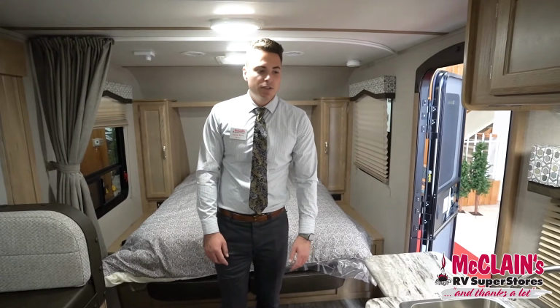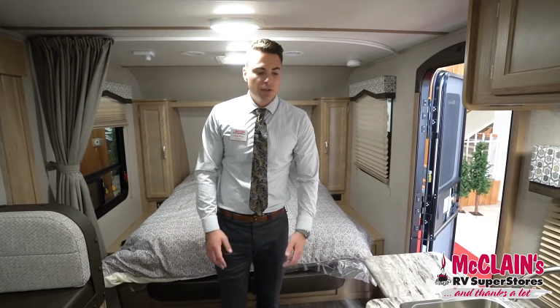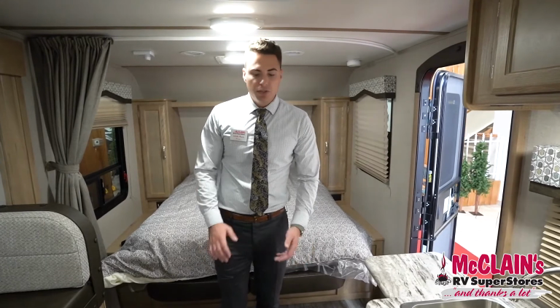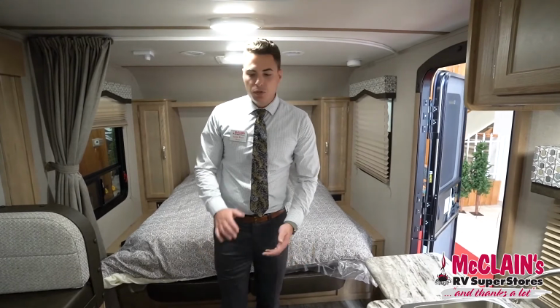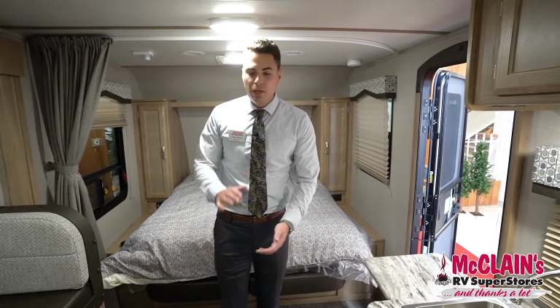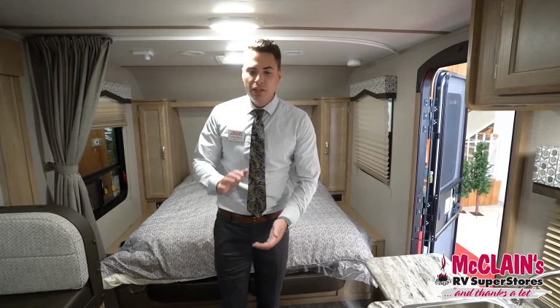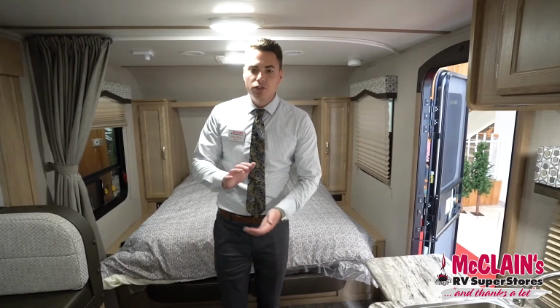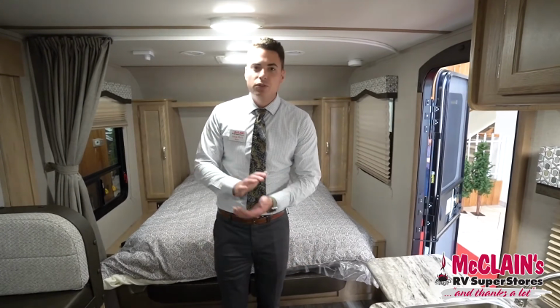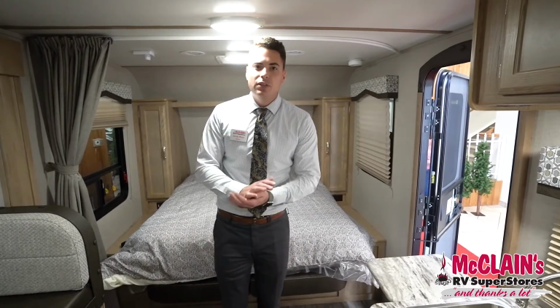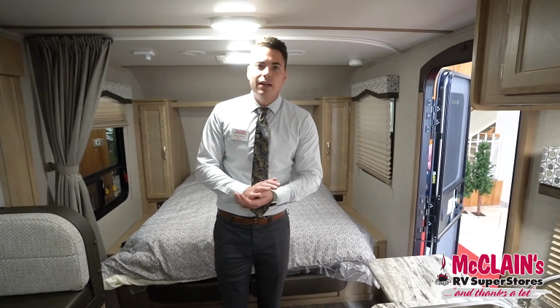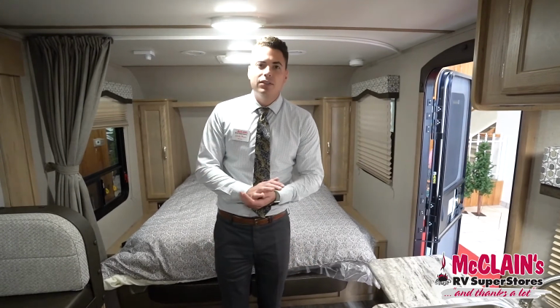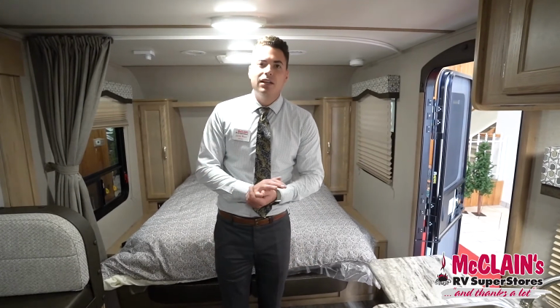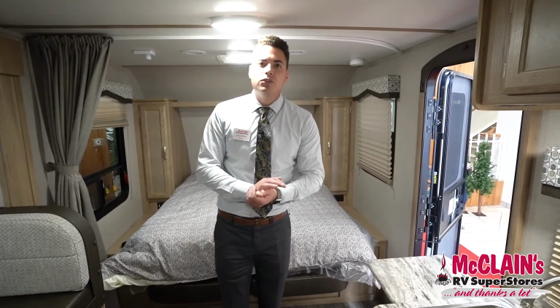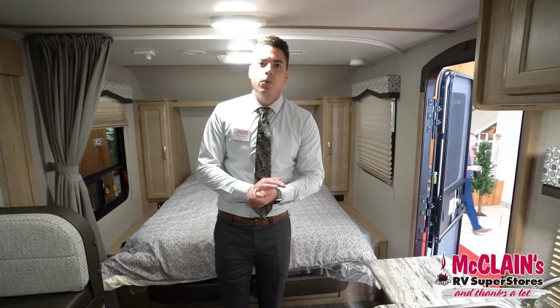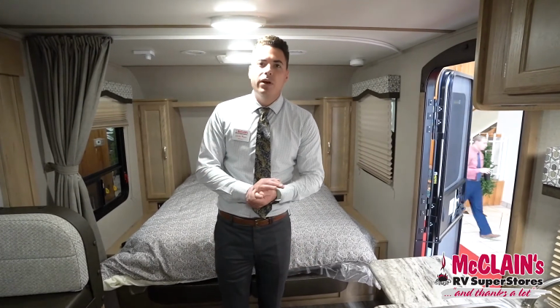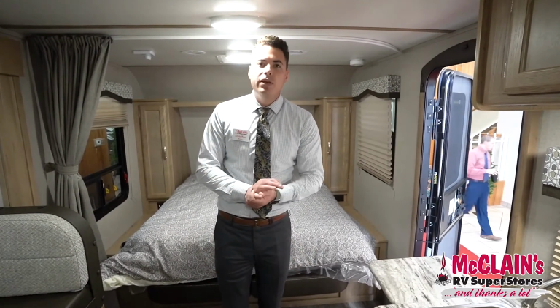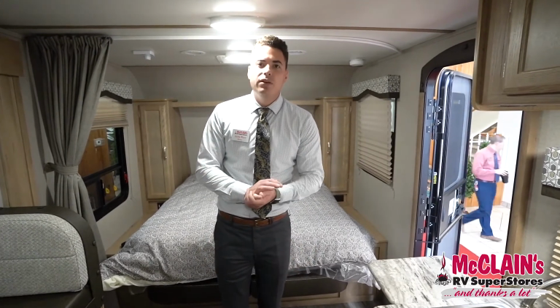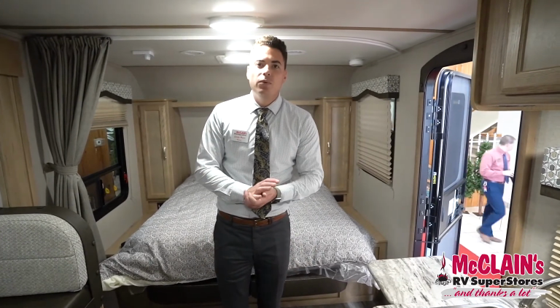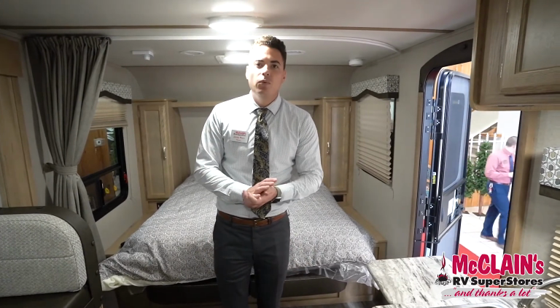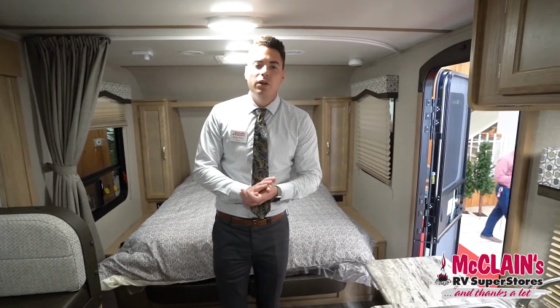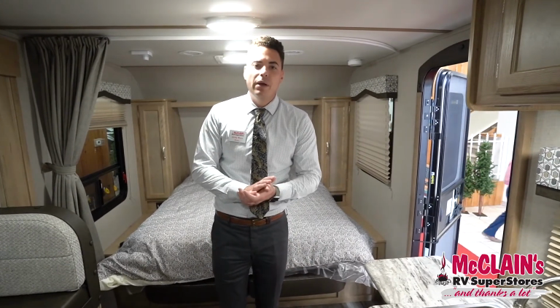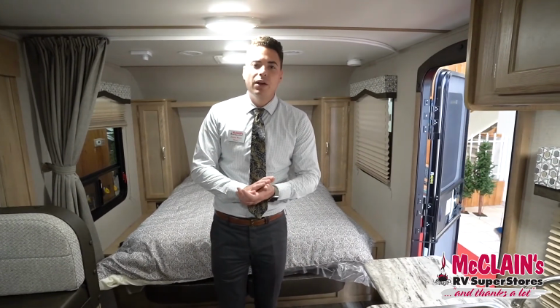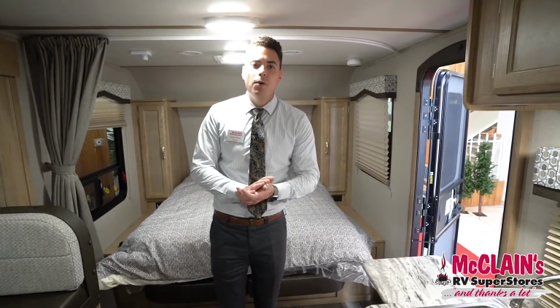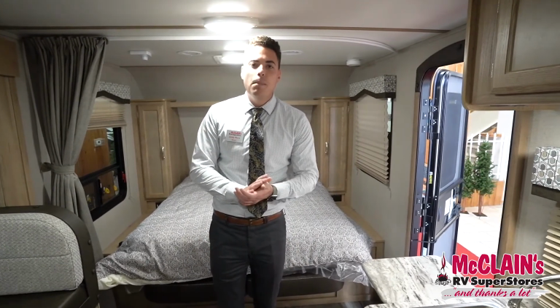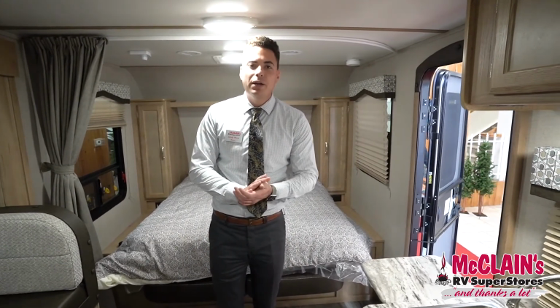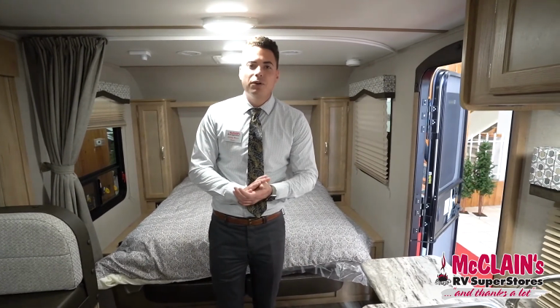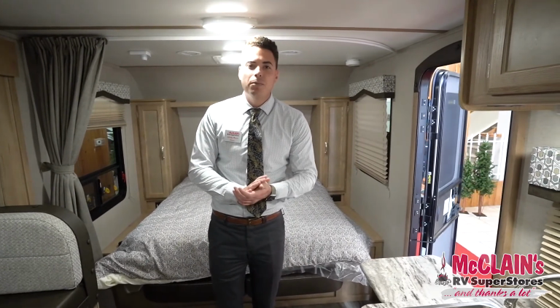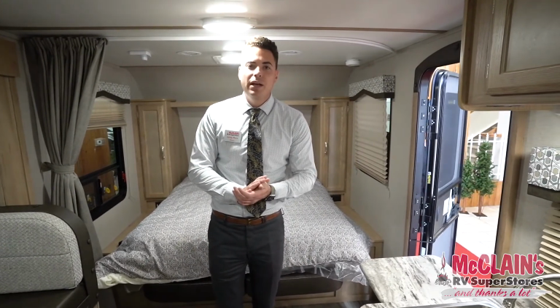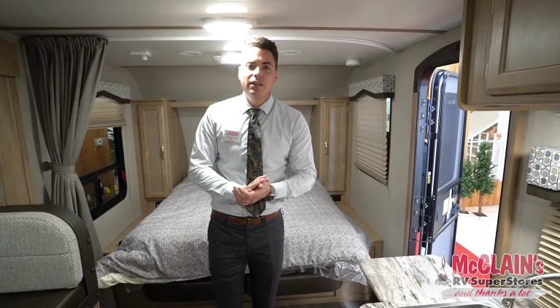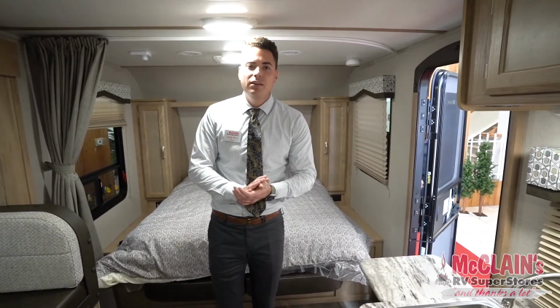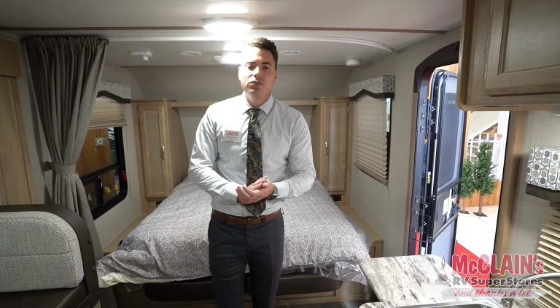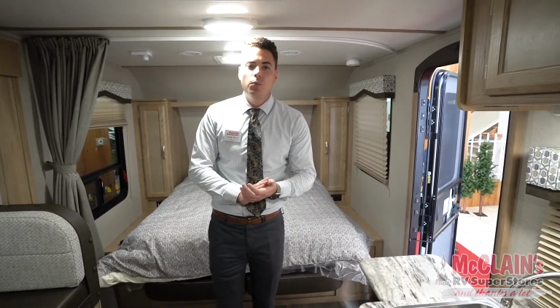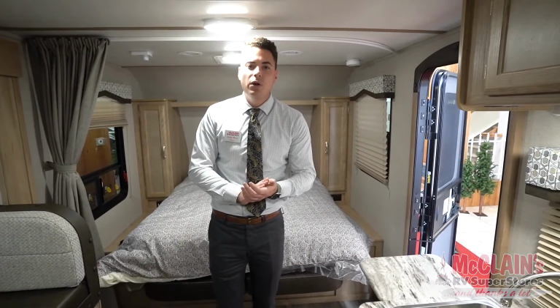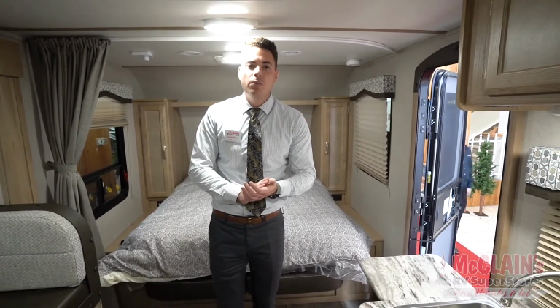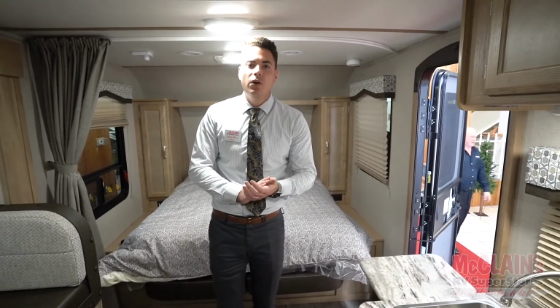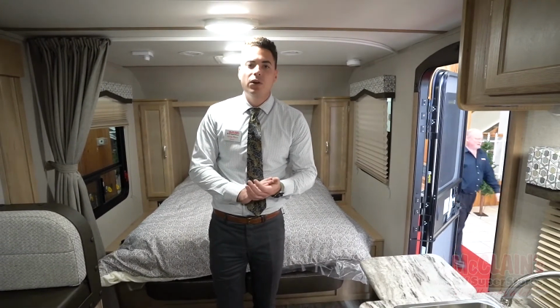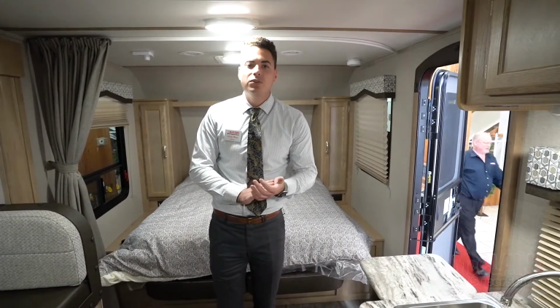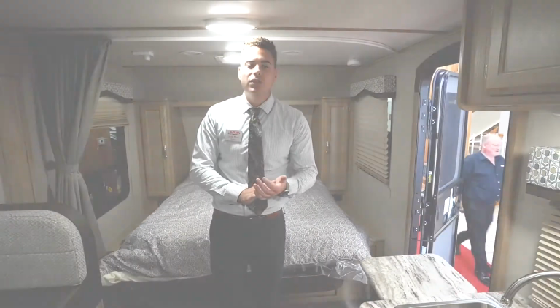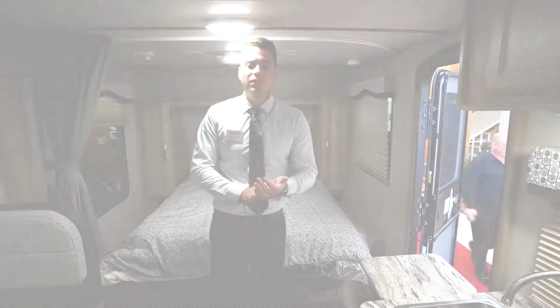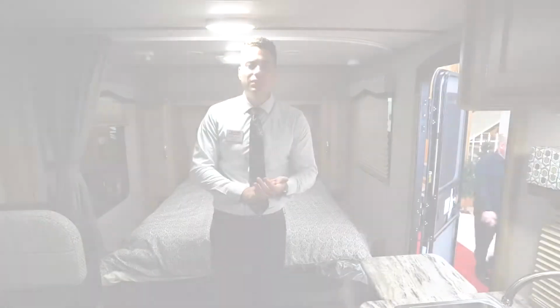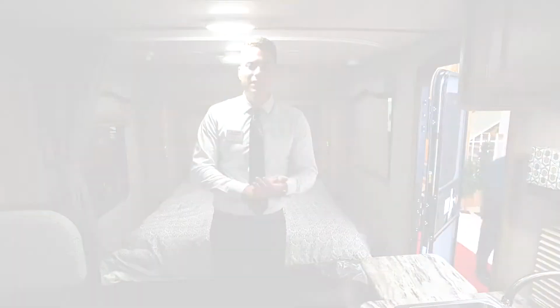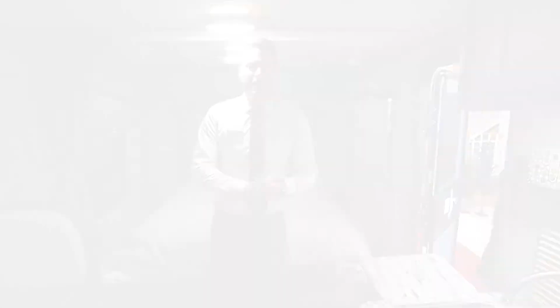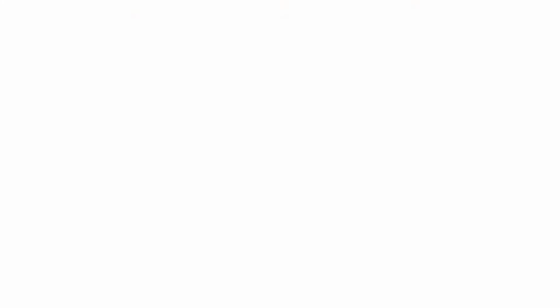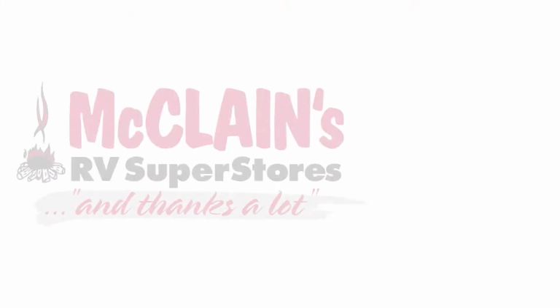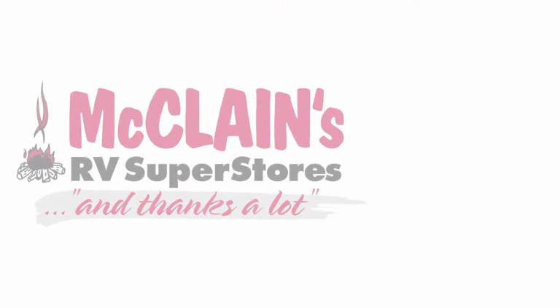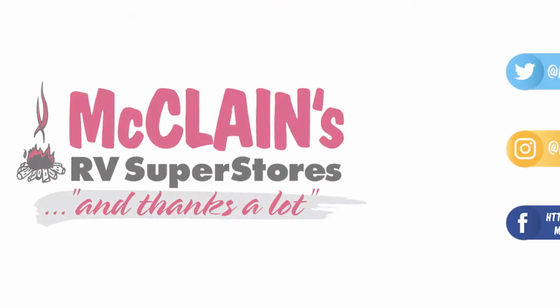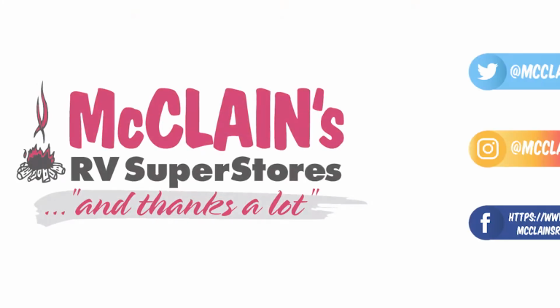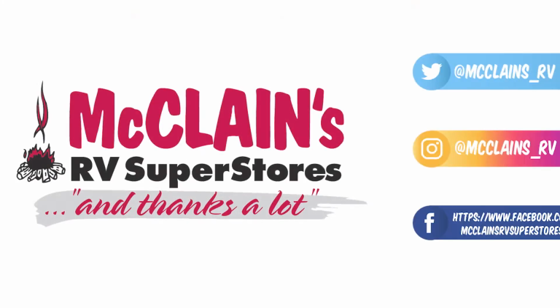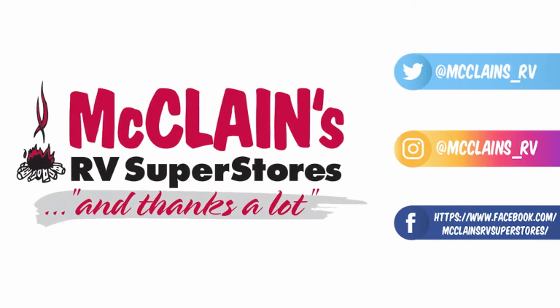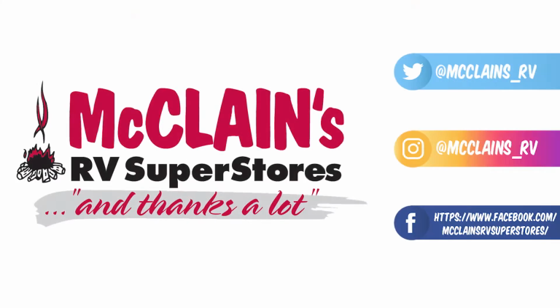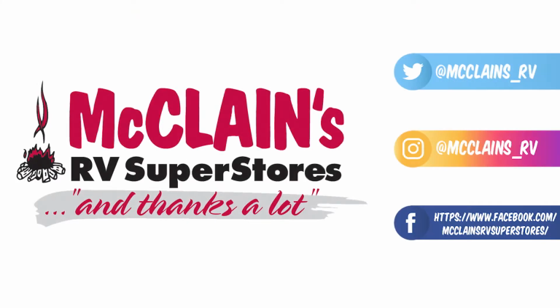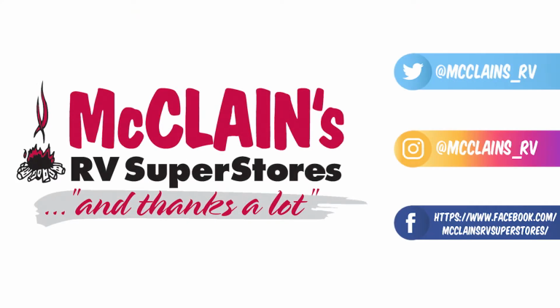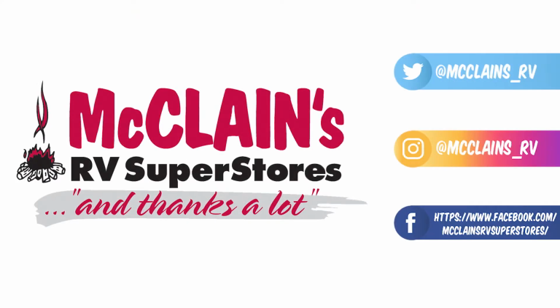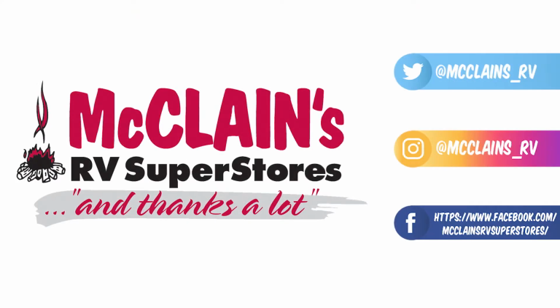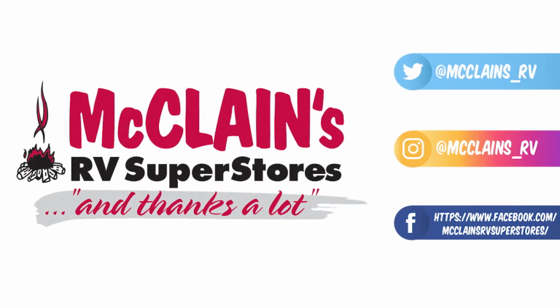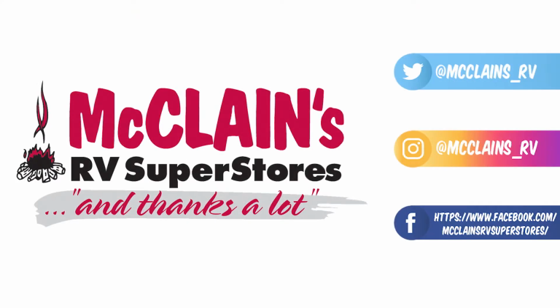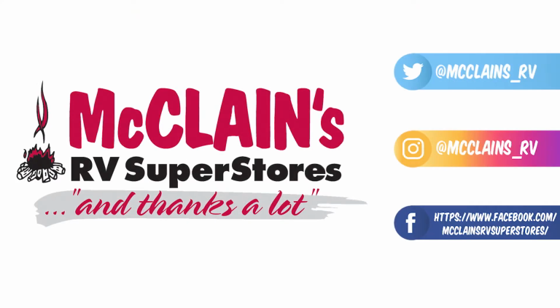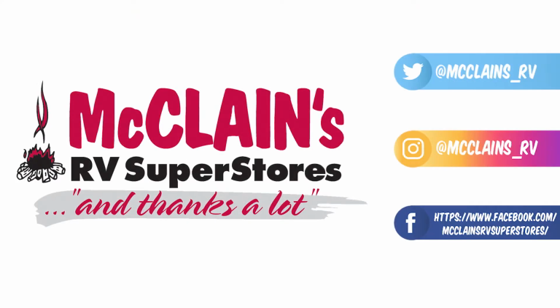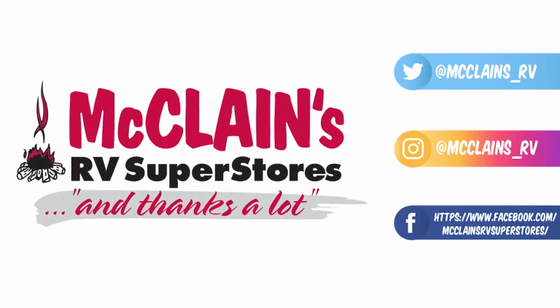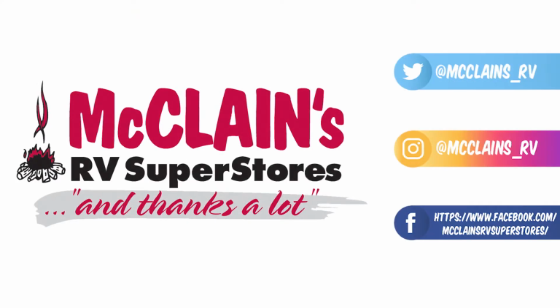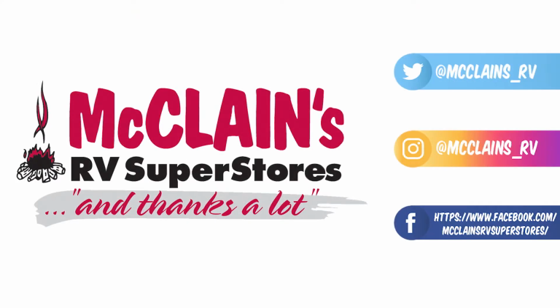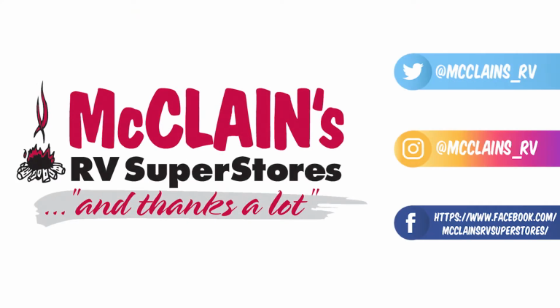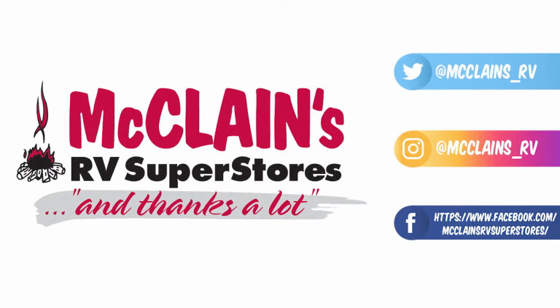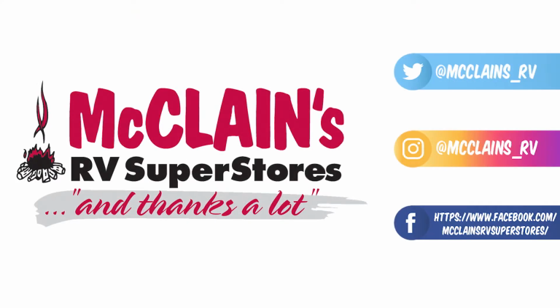So this has been the 2020 Winnebago Micro Mini 2106 DS here at McLean's RV. Thanks a lot.